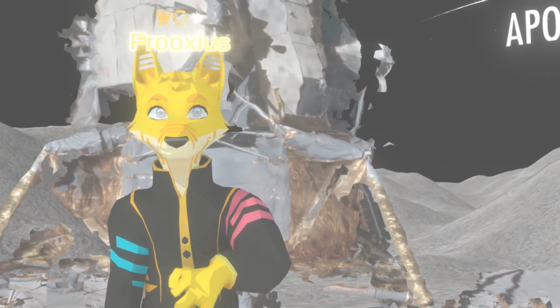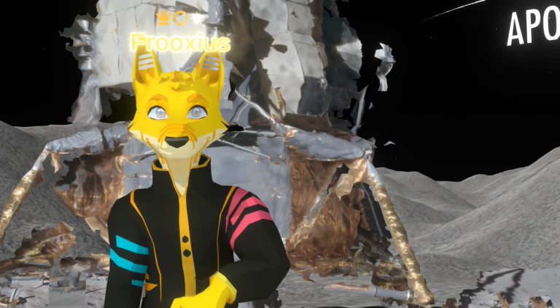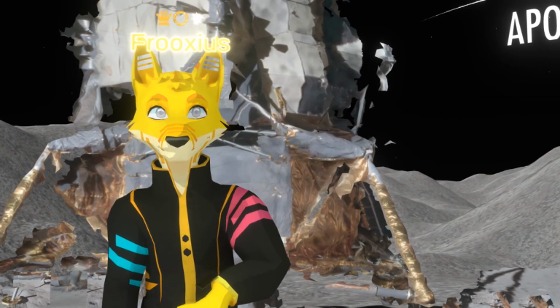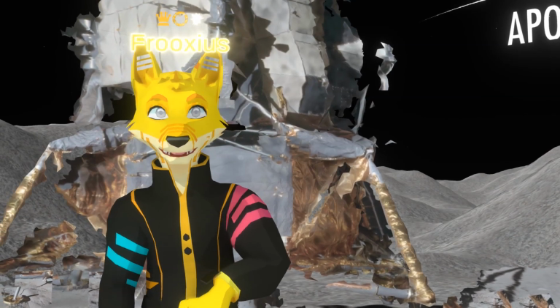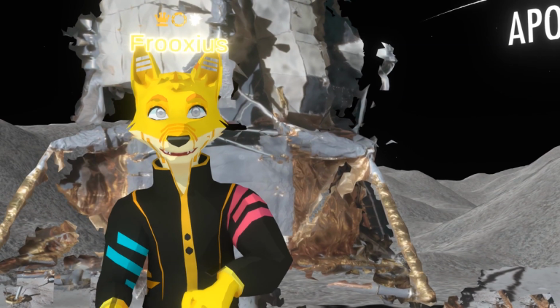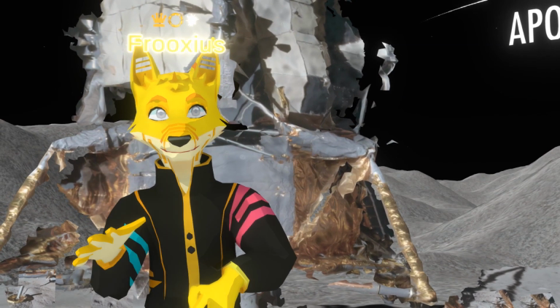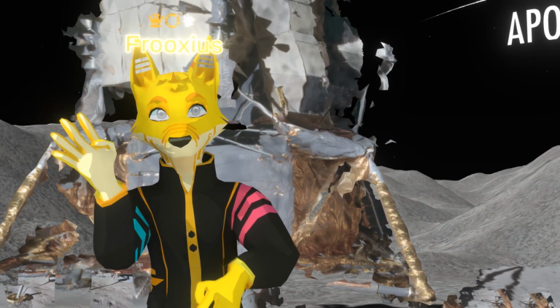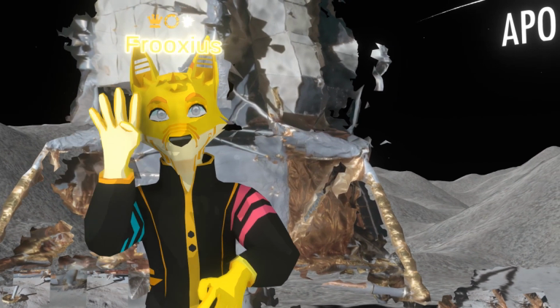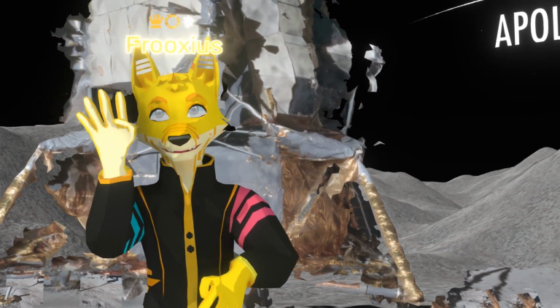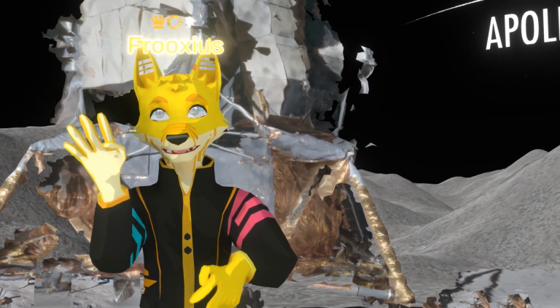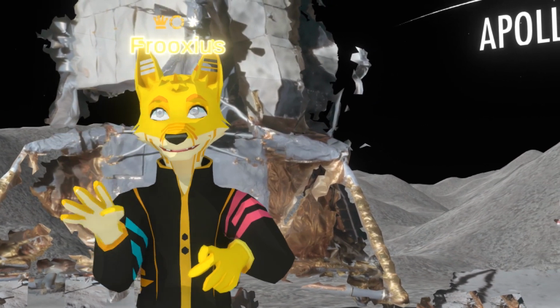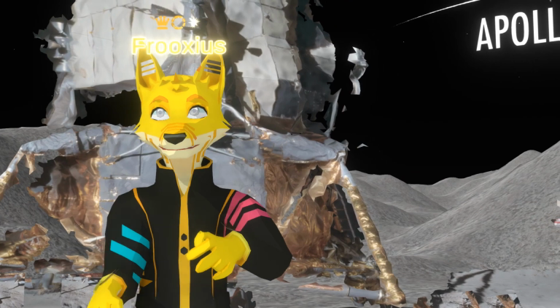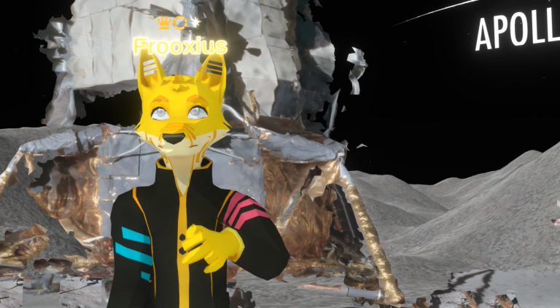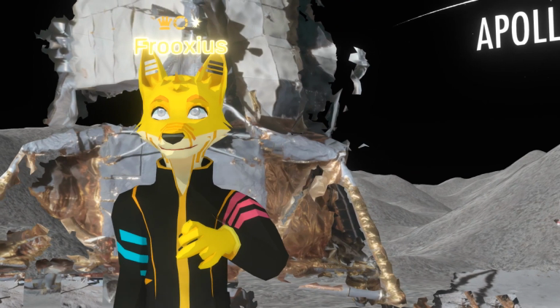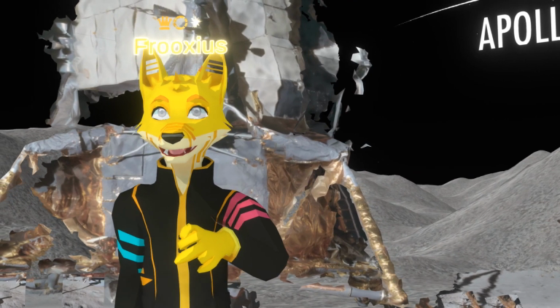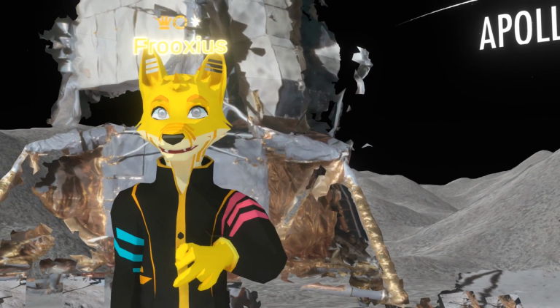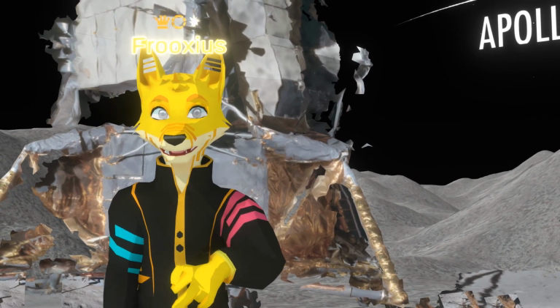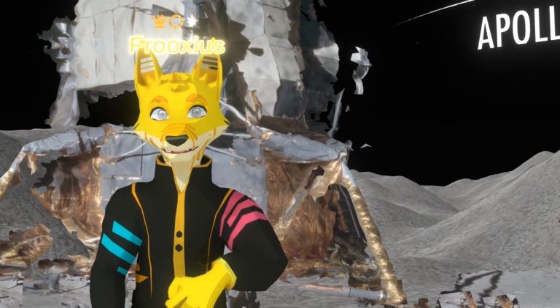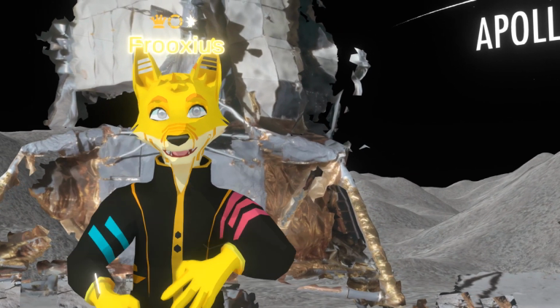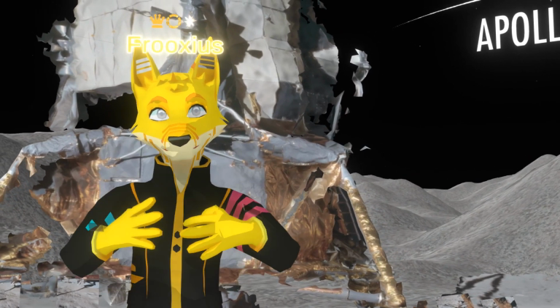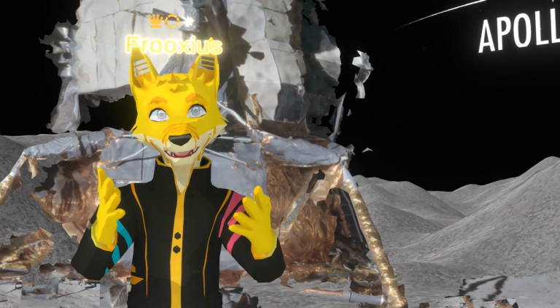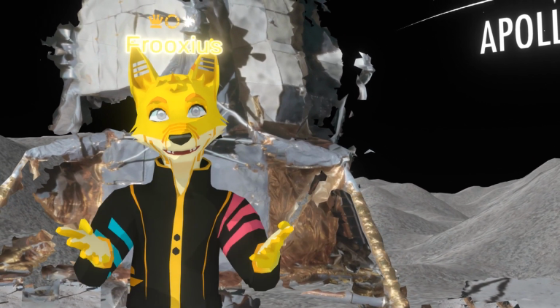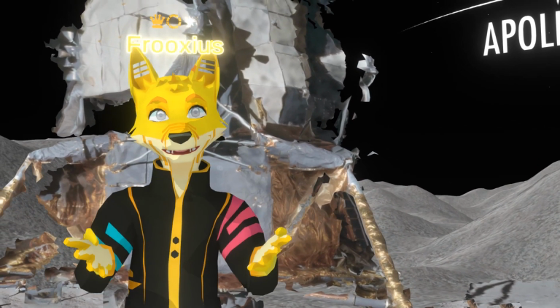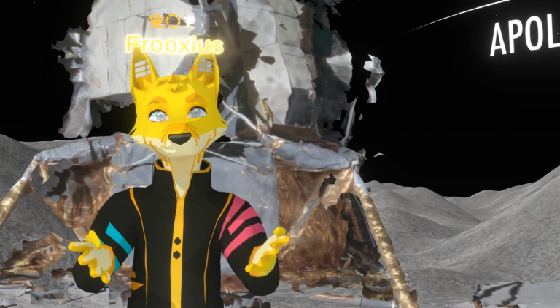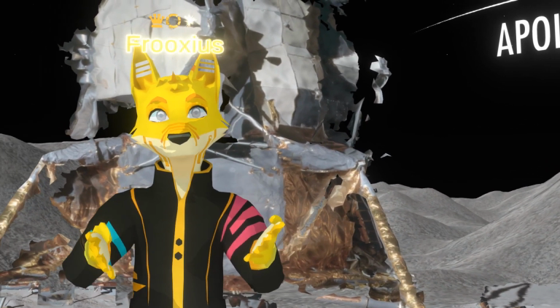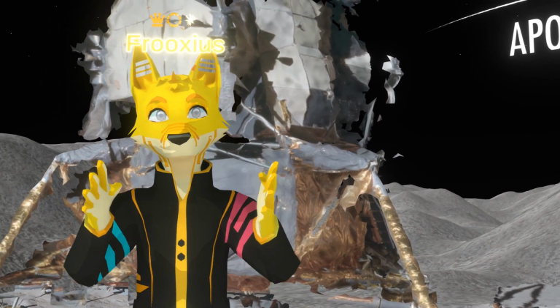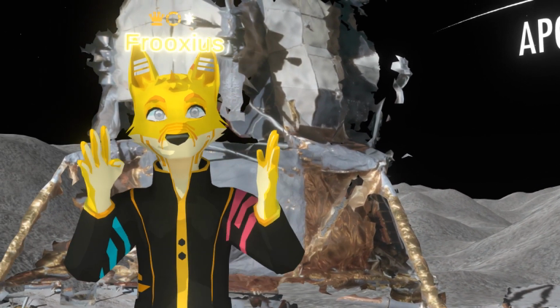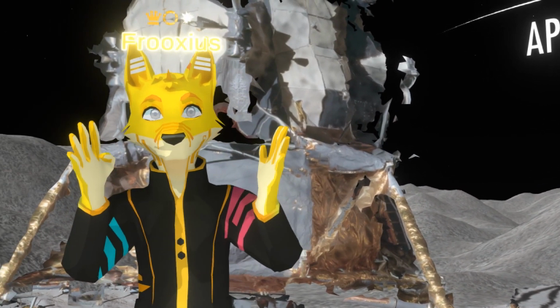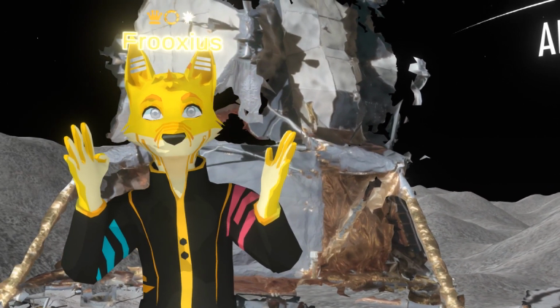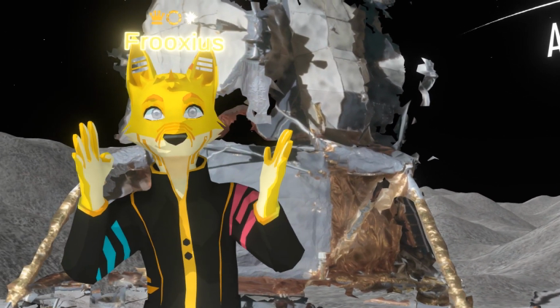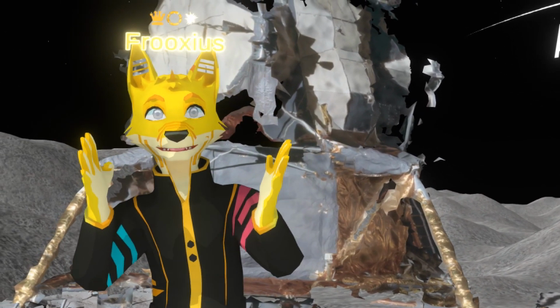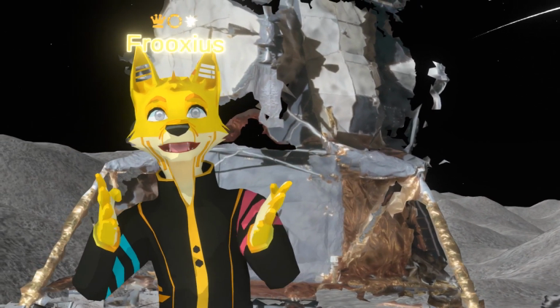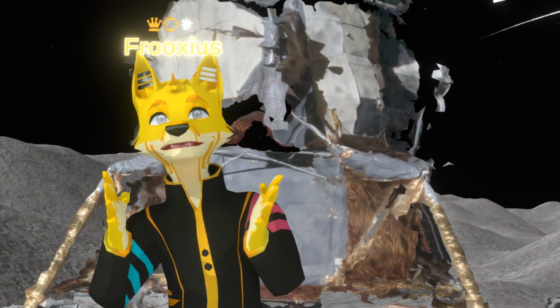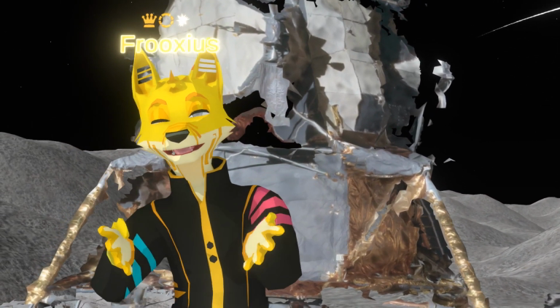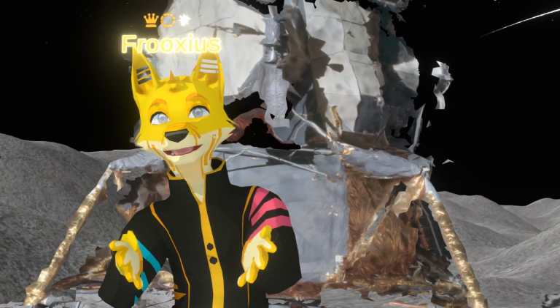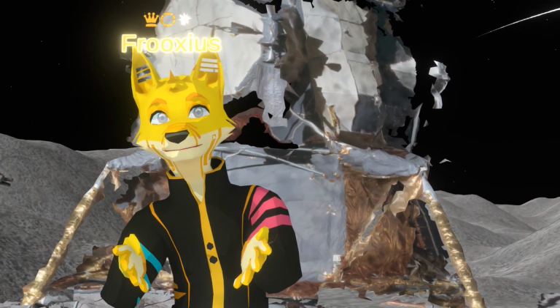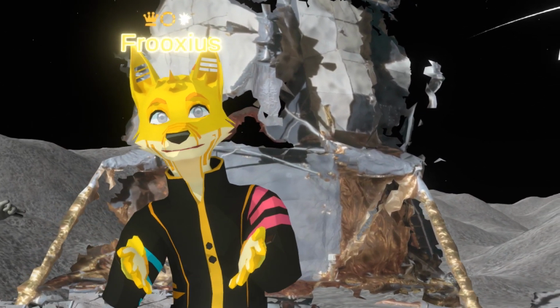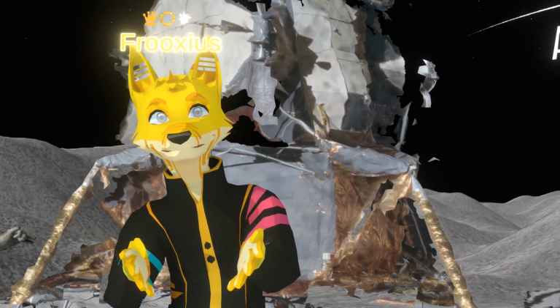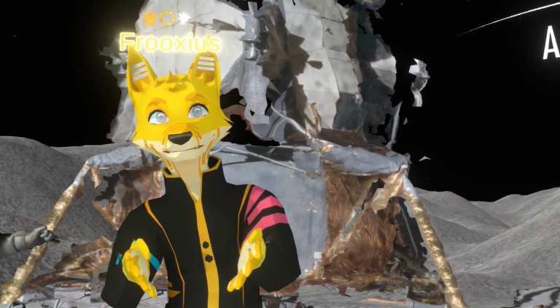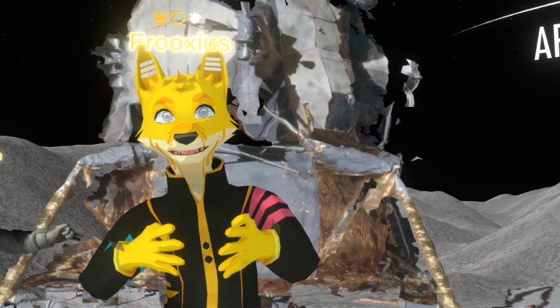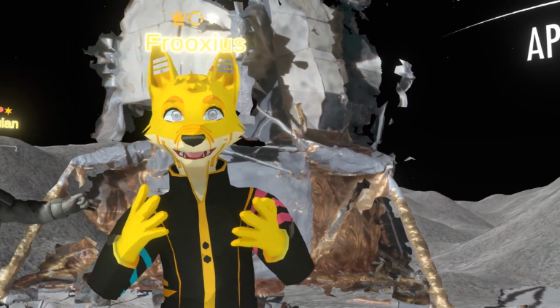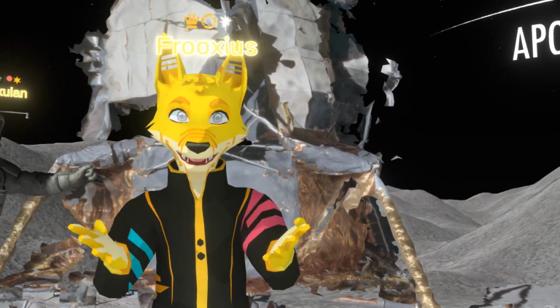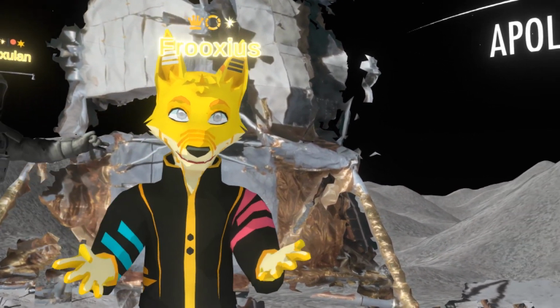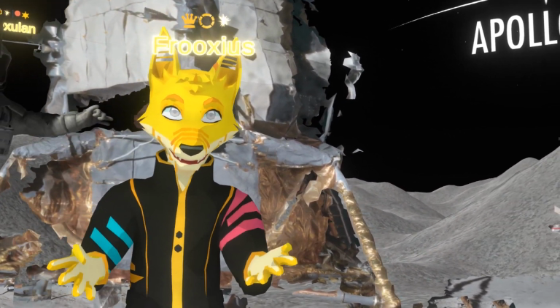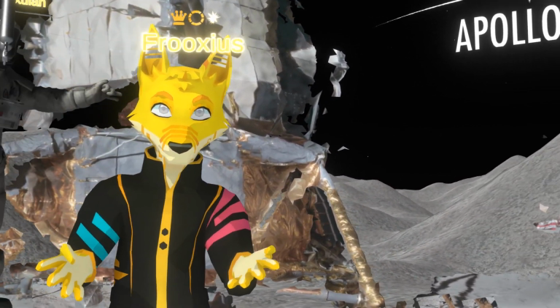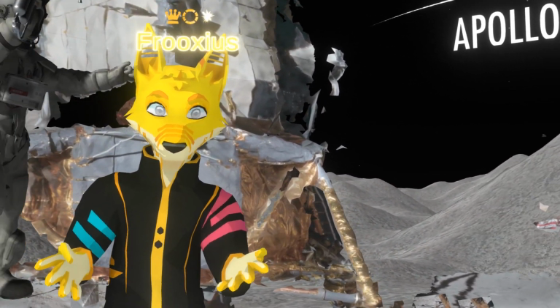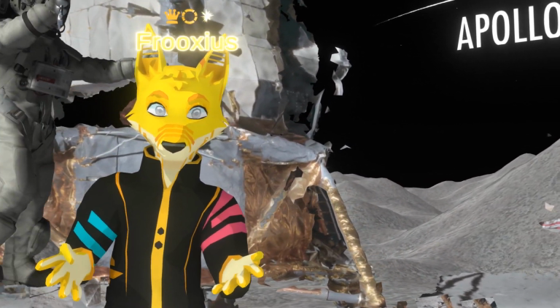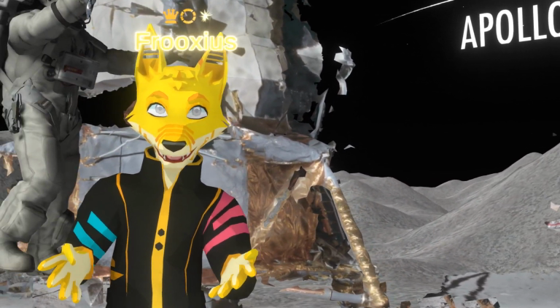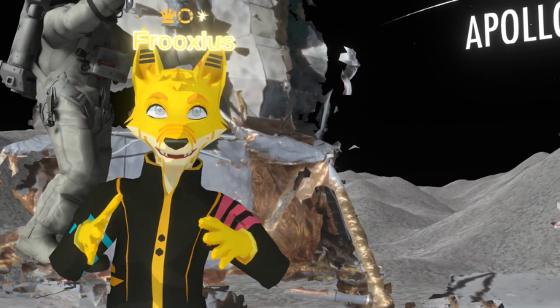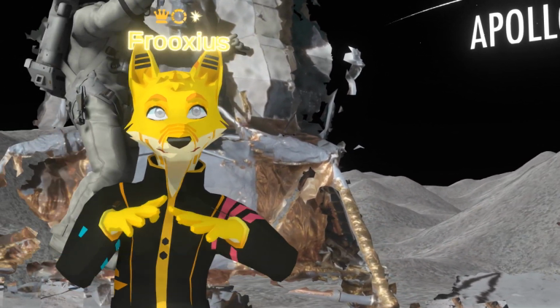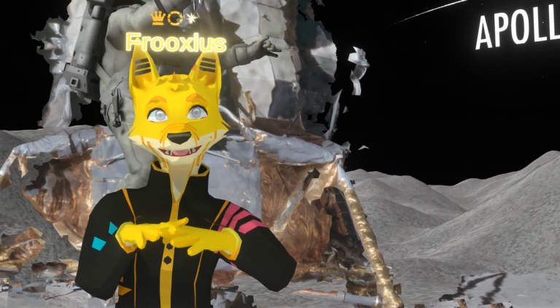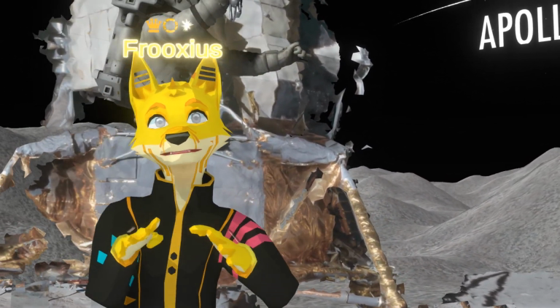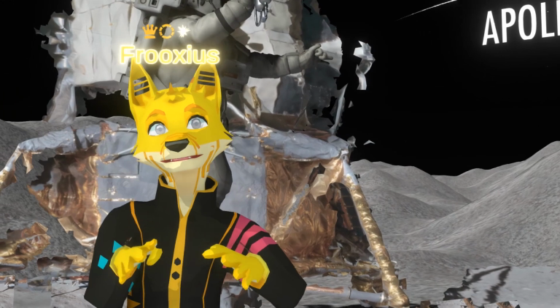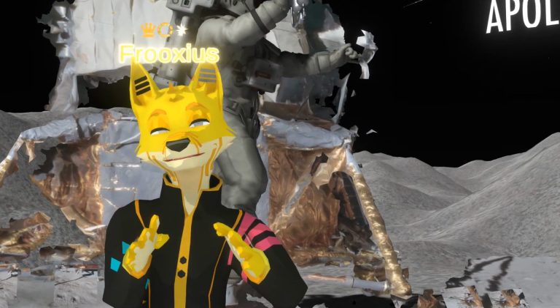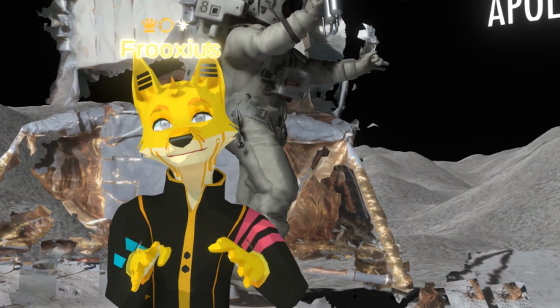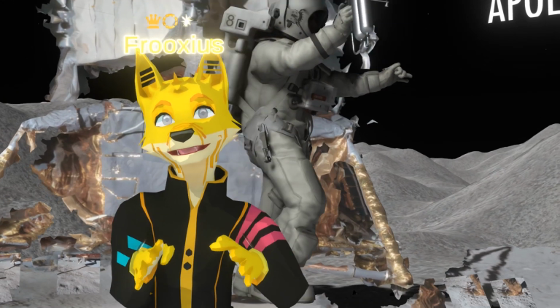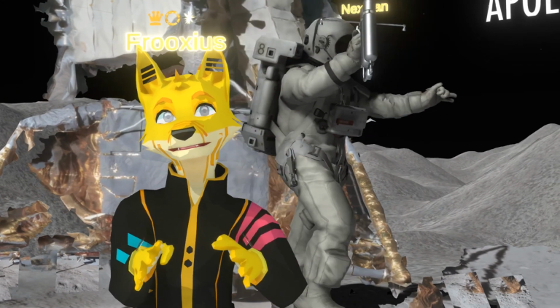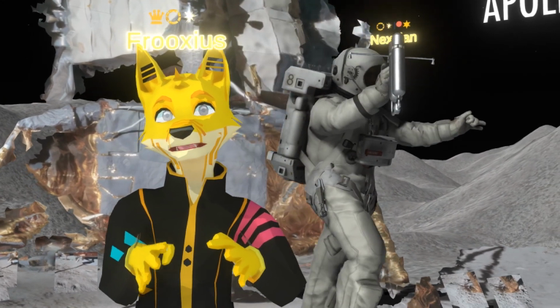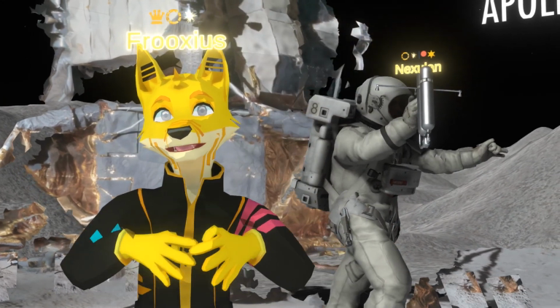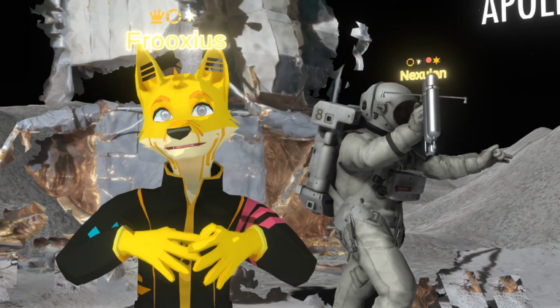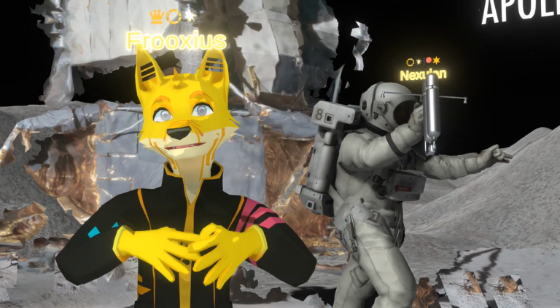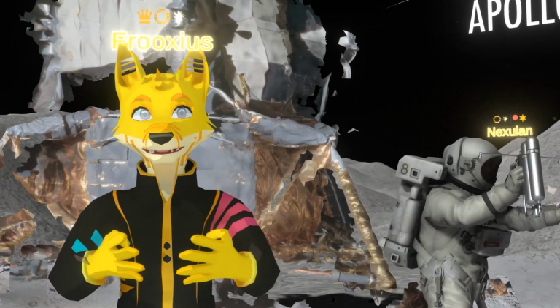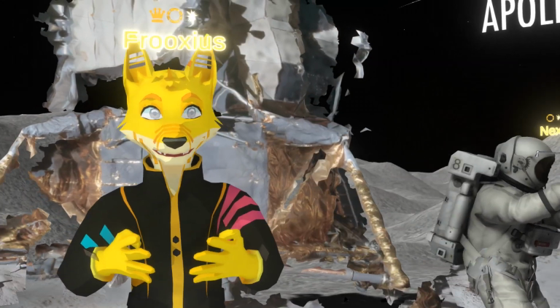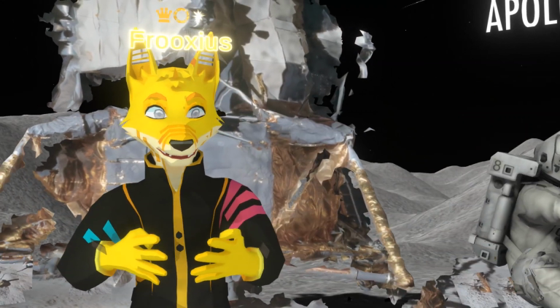Hello, I'm Frixius, creator of Neos VR. One of my favourite hobbies is photogrammetry, reconstructing 3D objects from just photos.